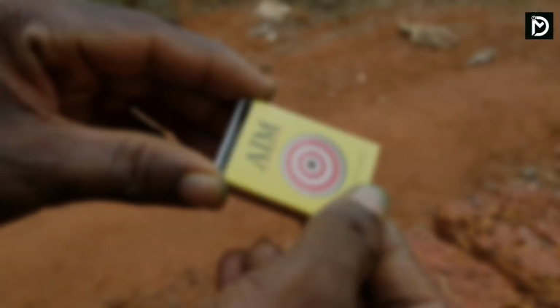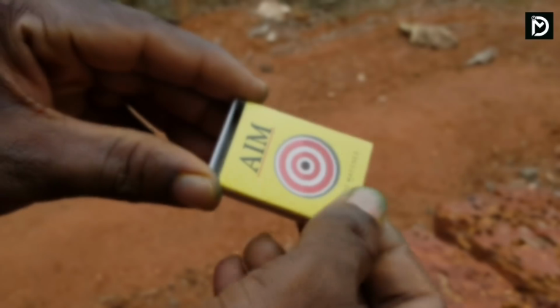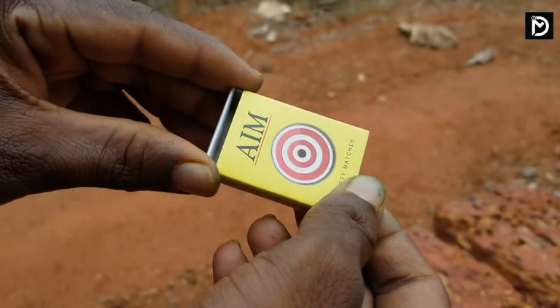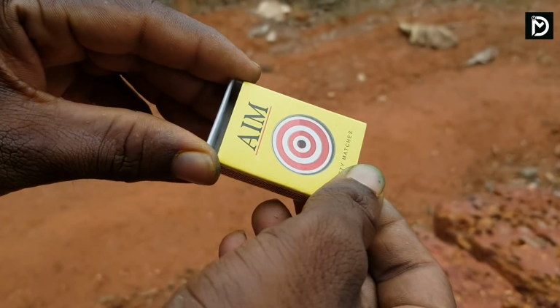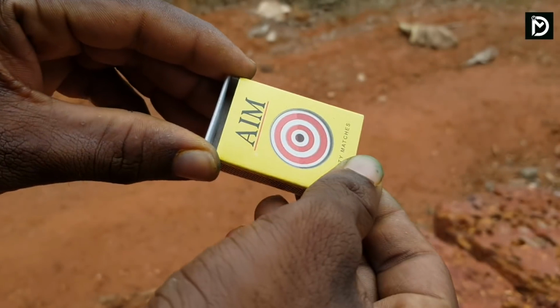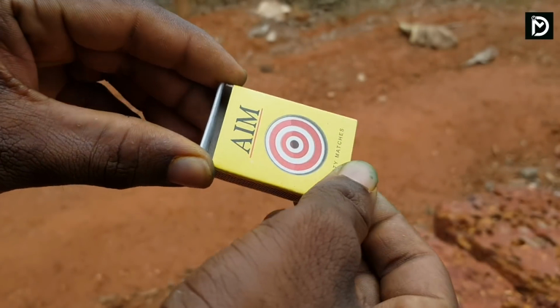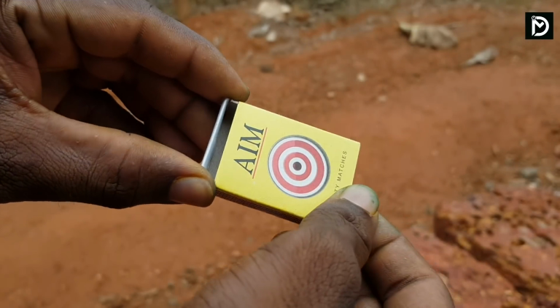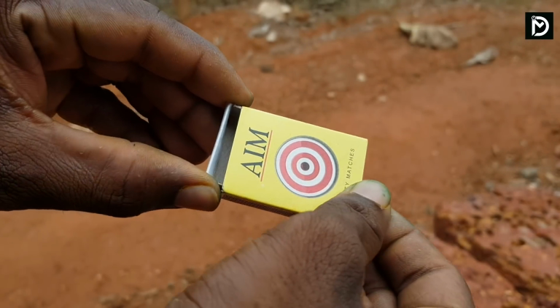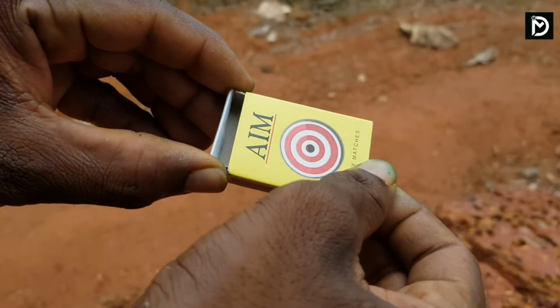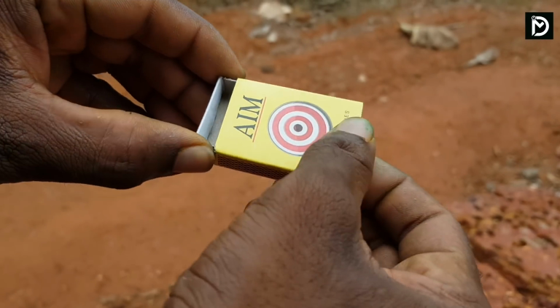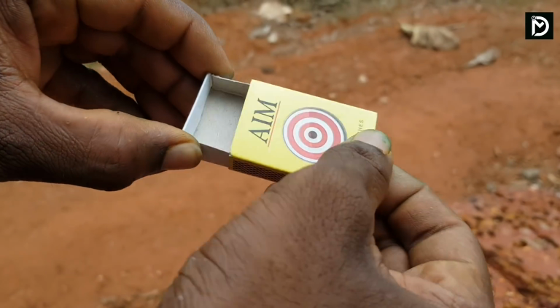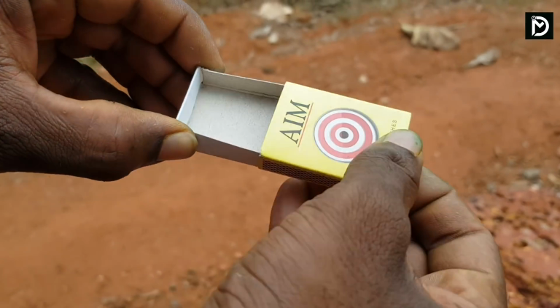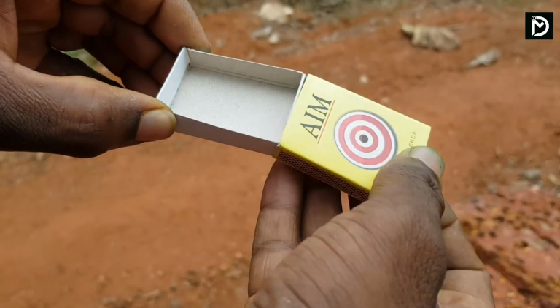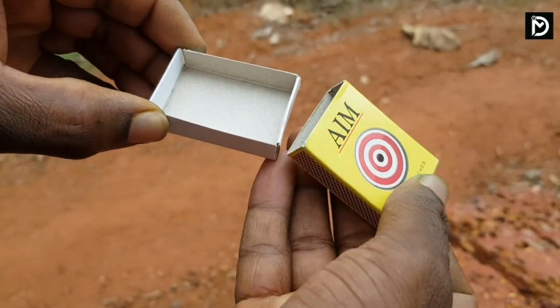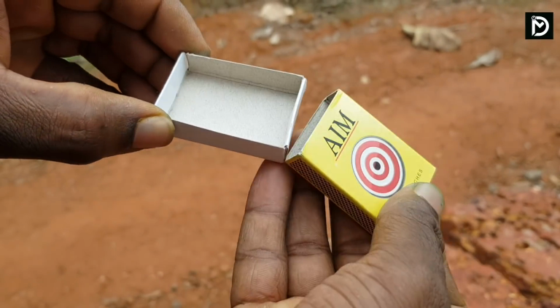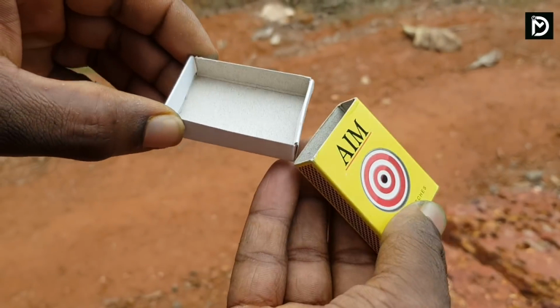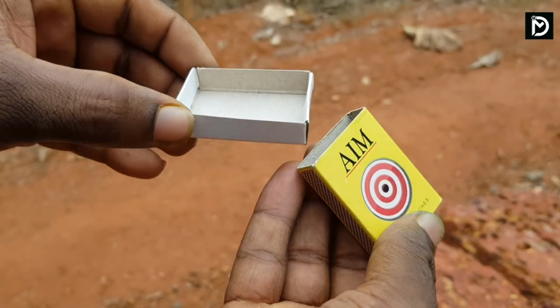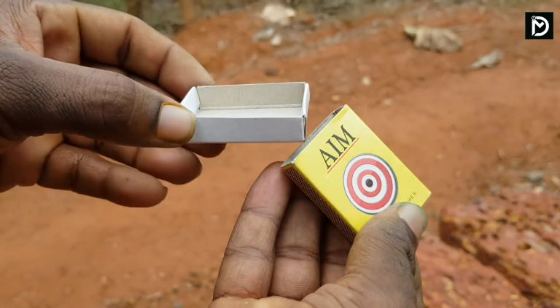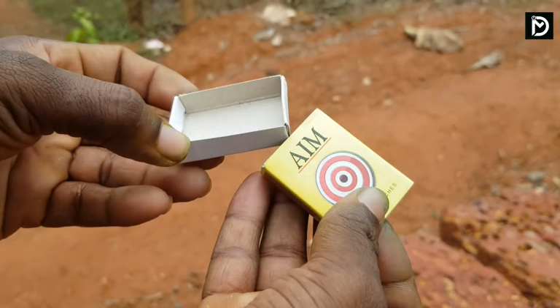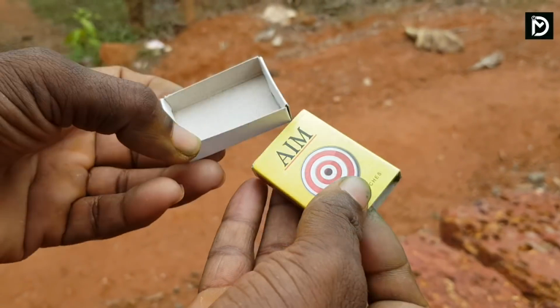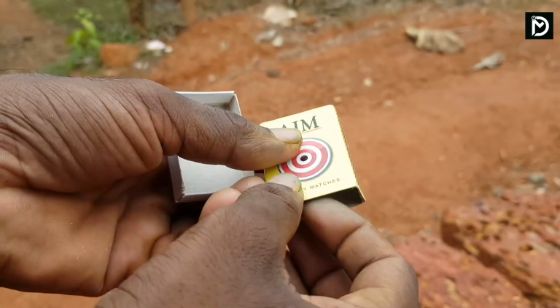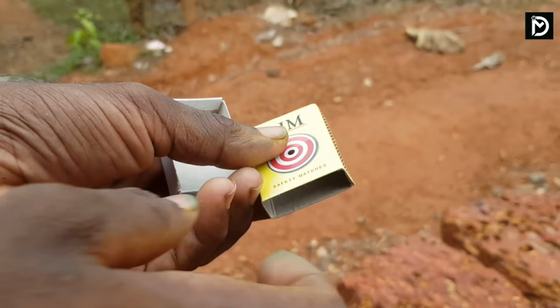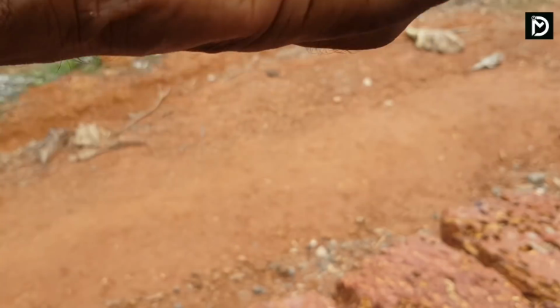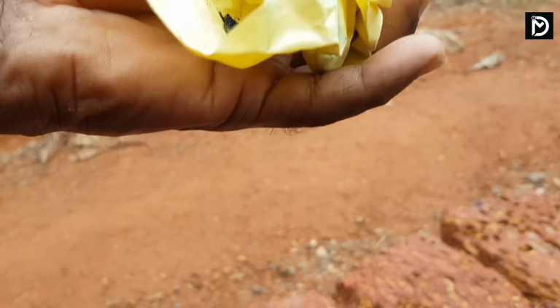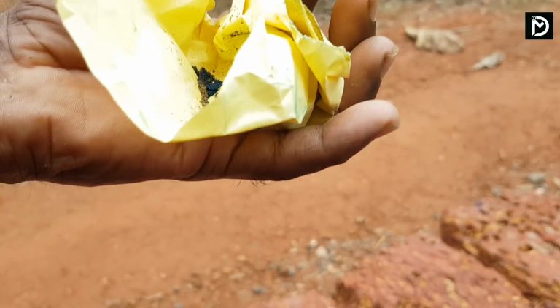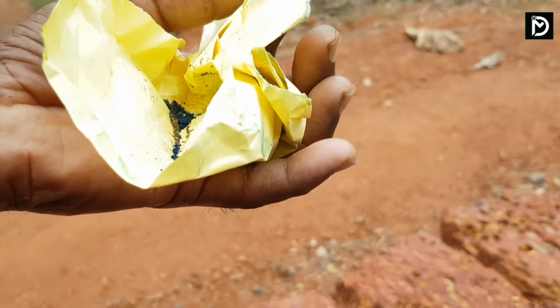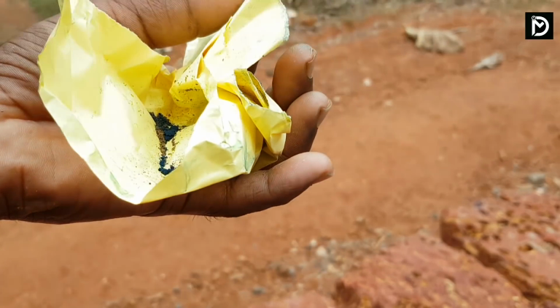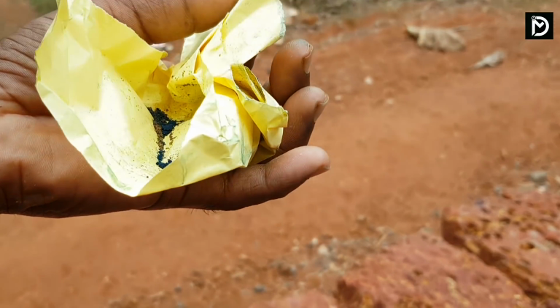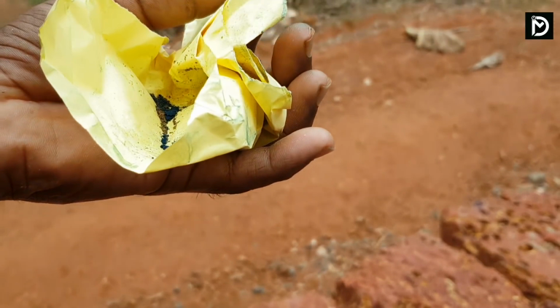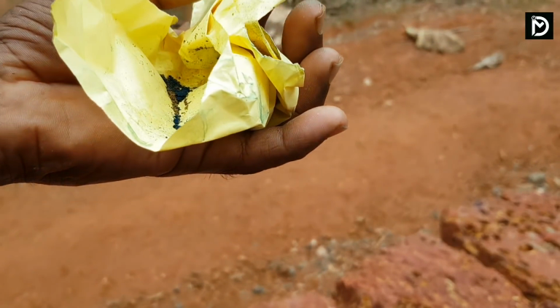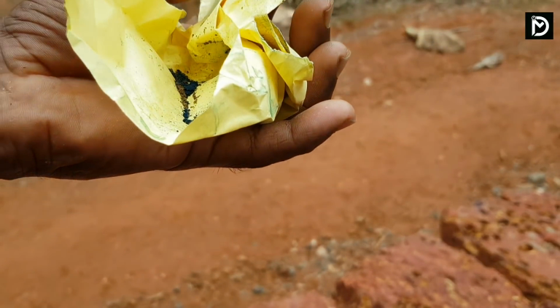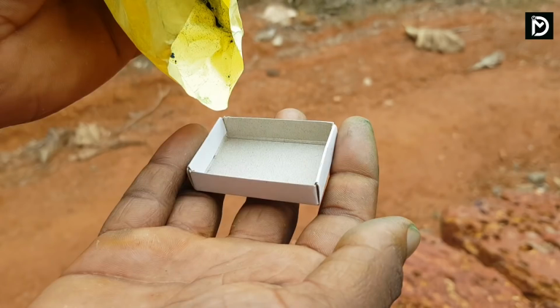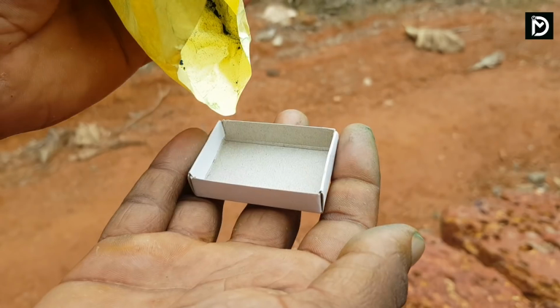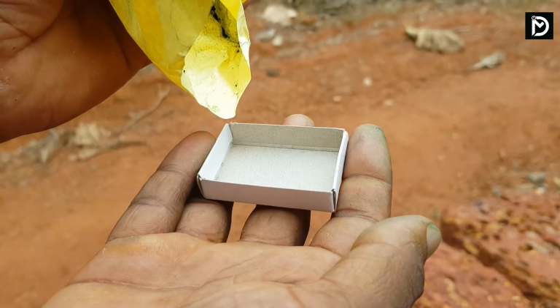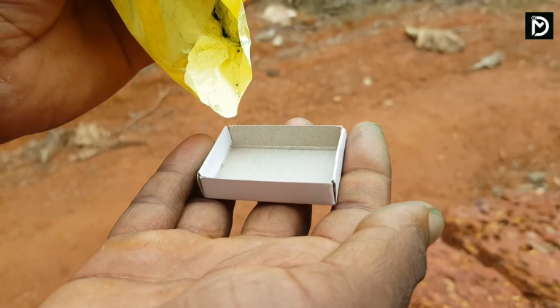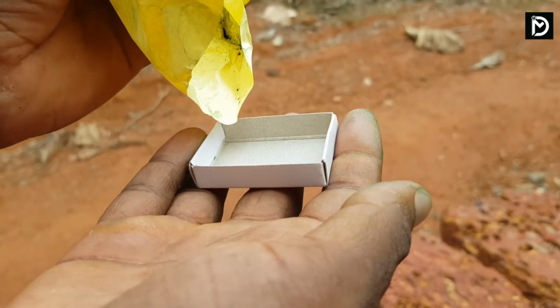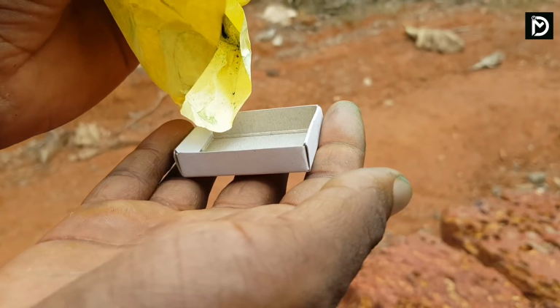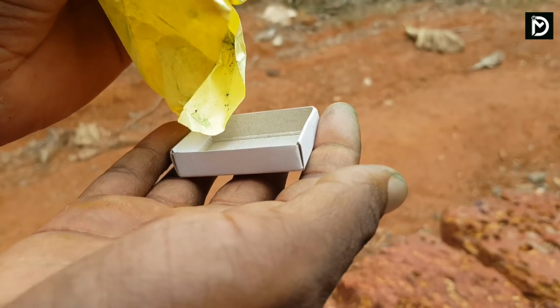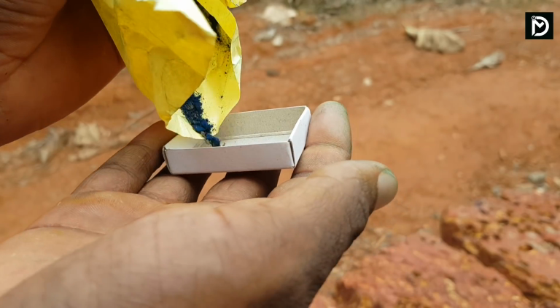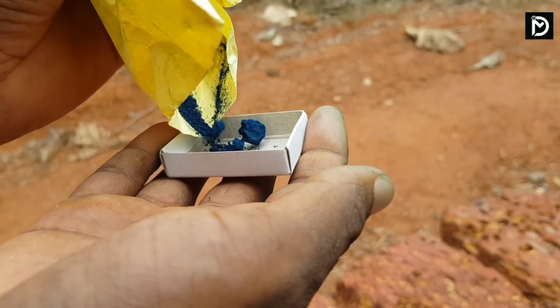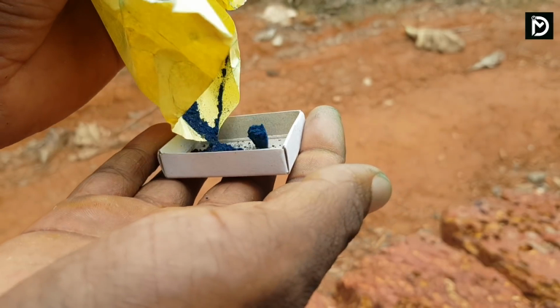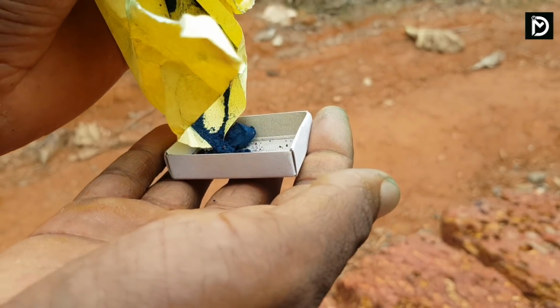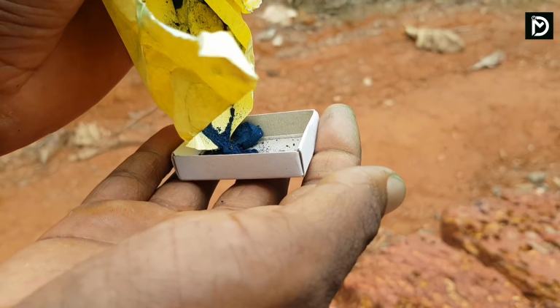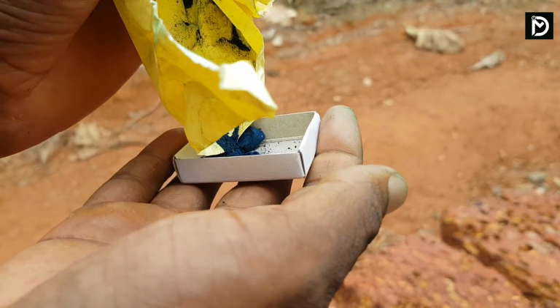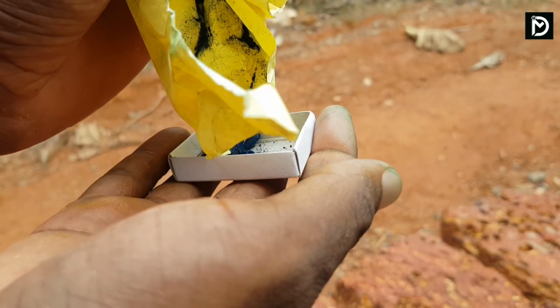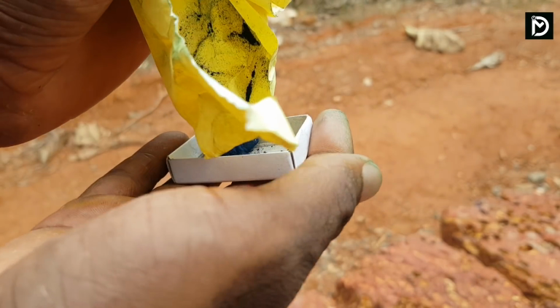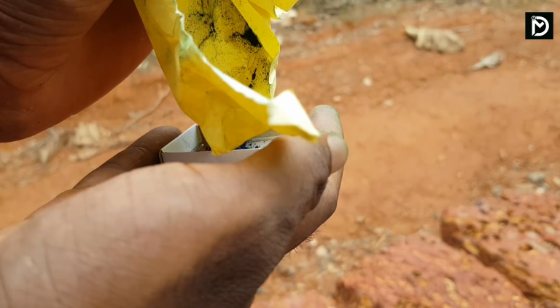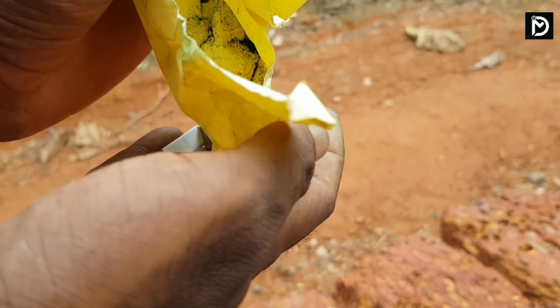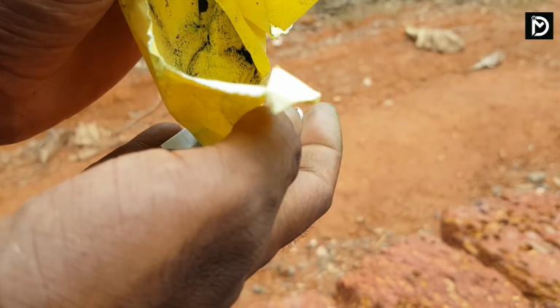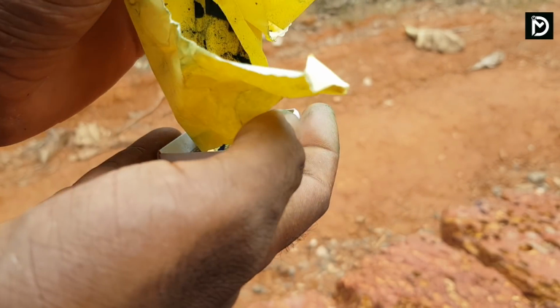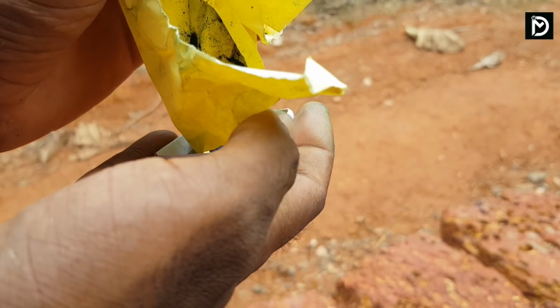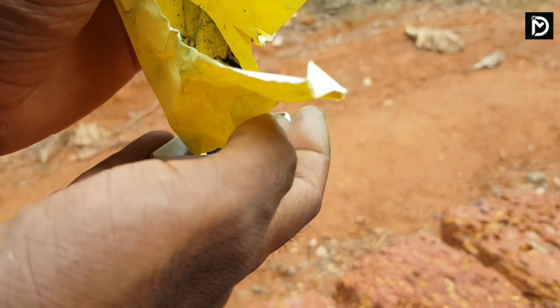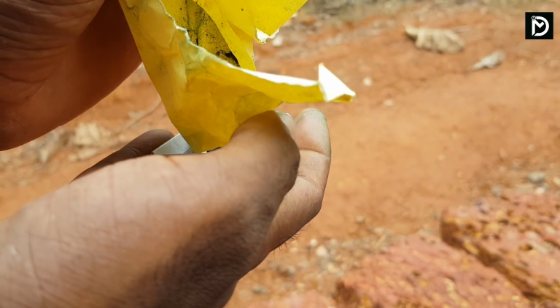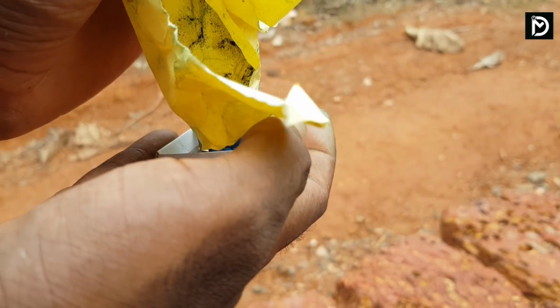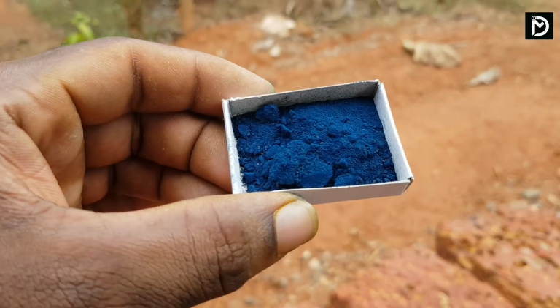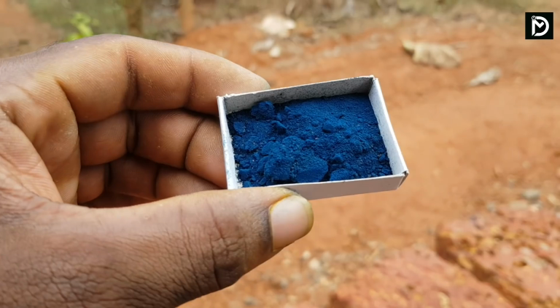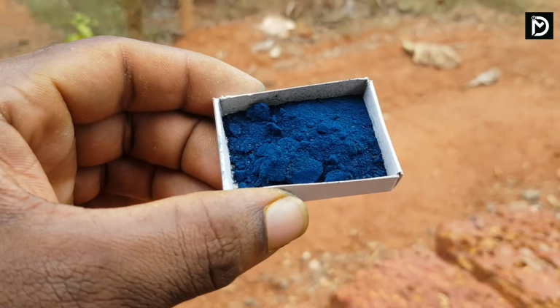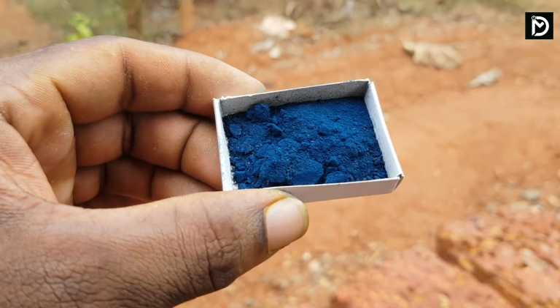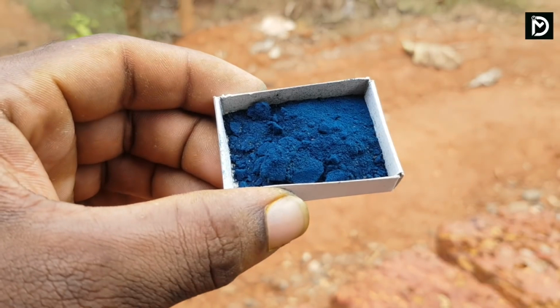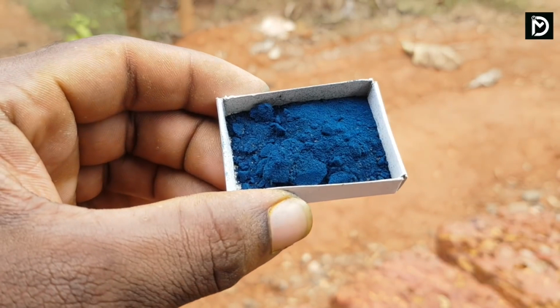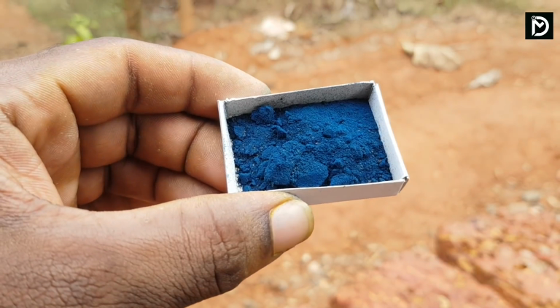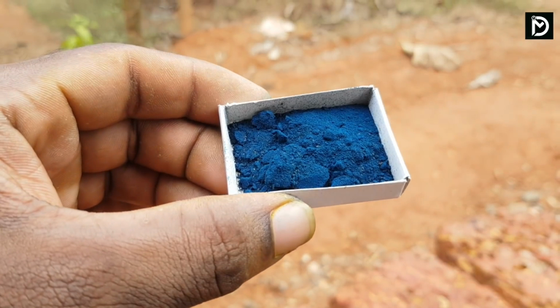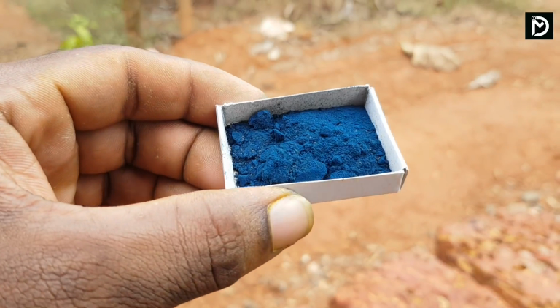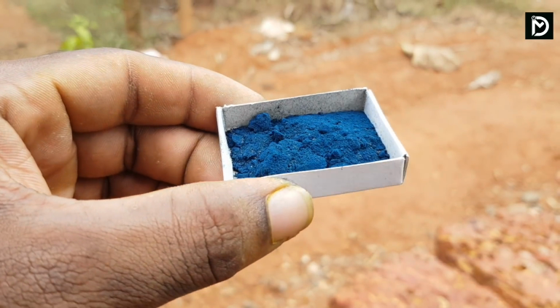I will show you how to make a color smoke. I have made a matchbox and I have made a powder.